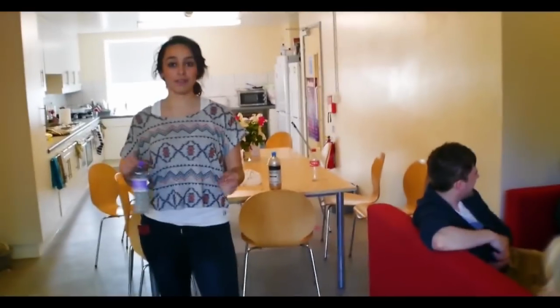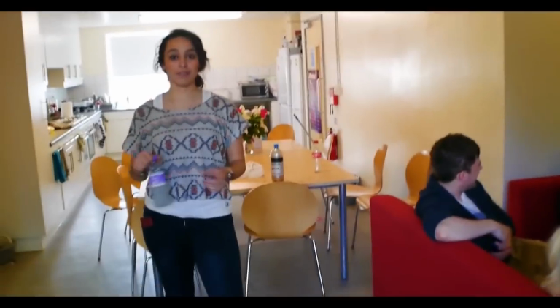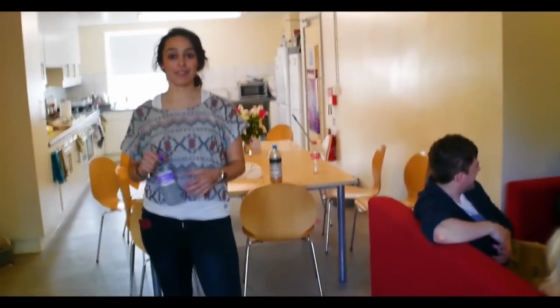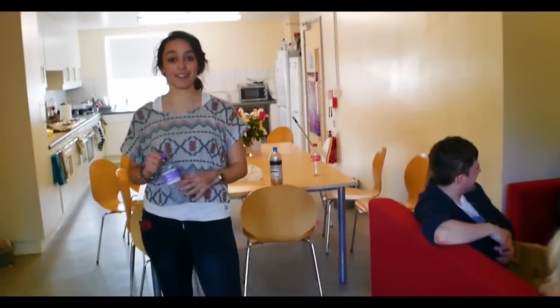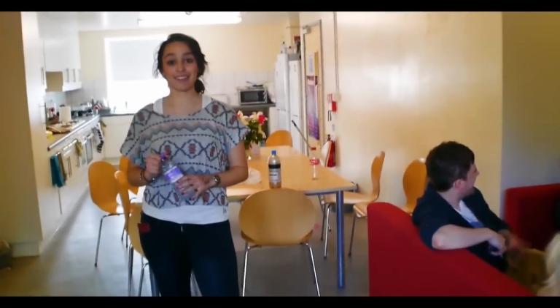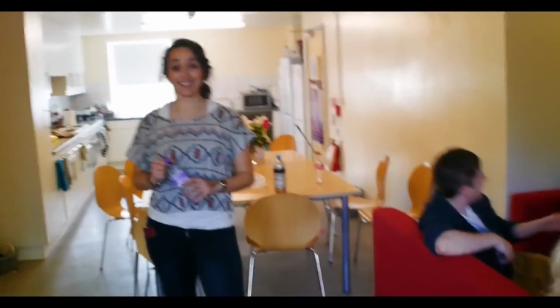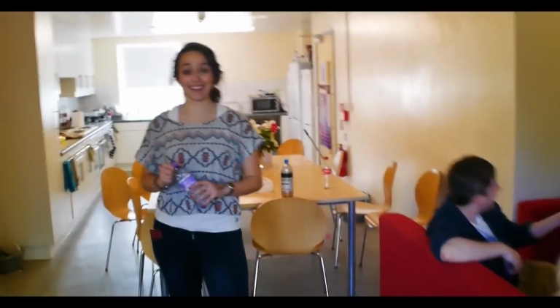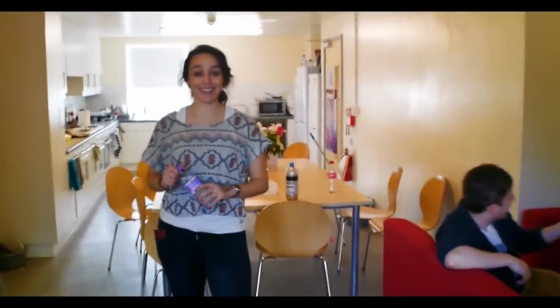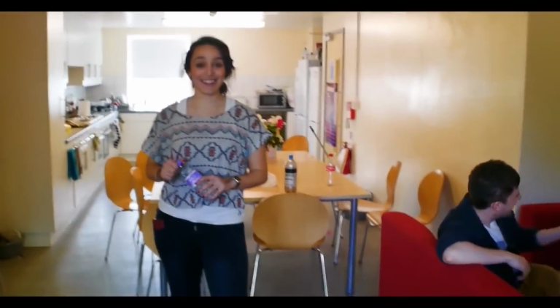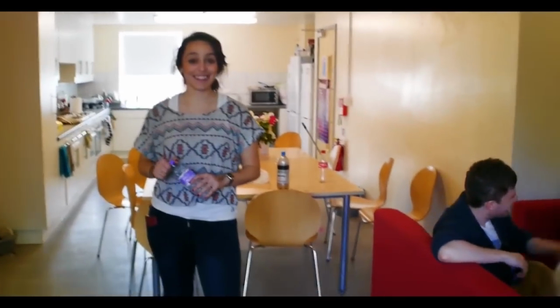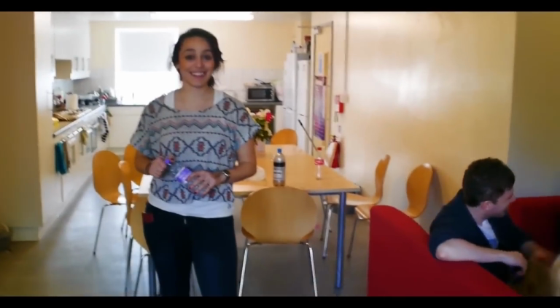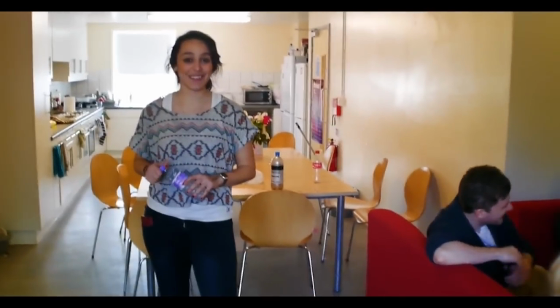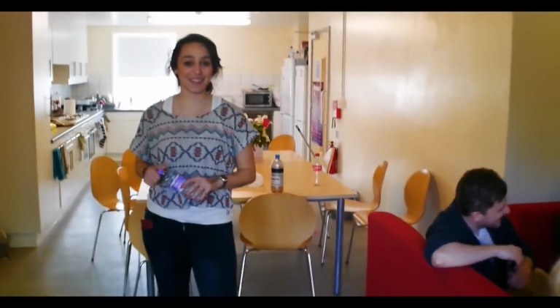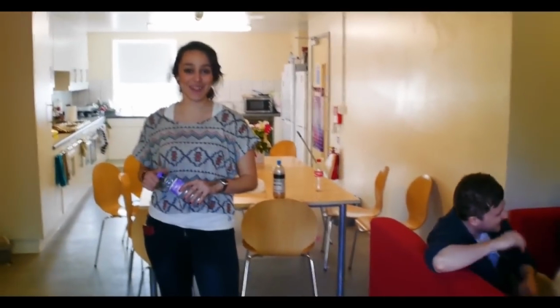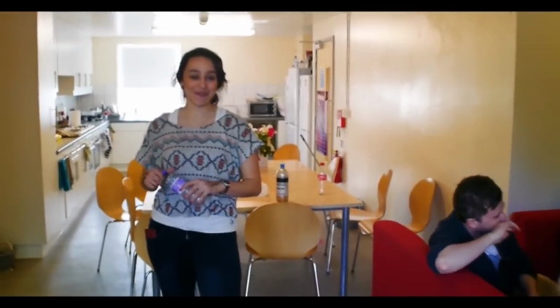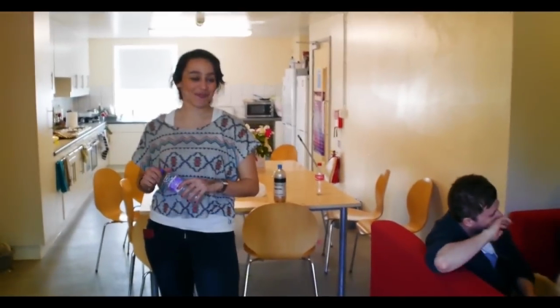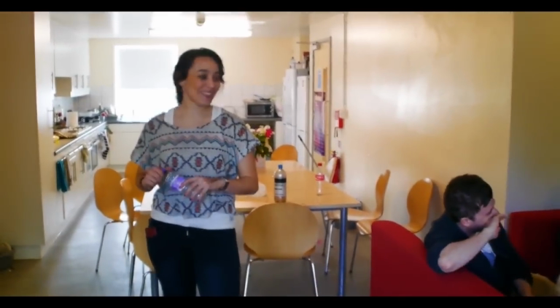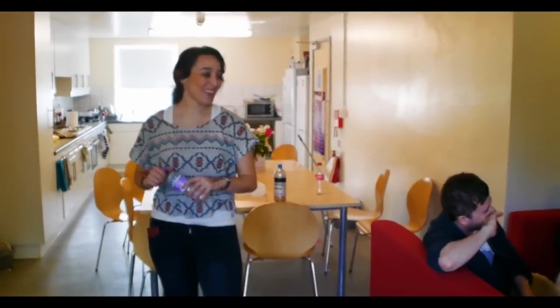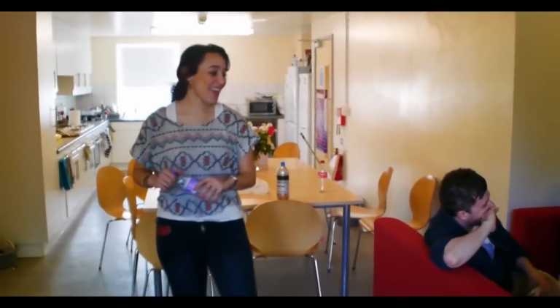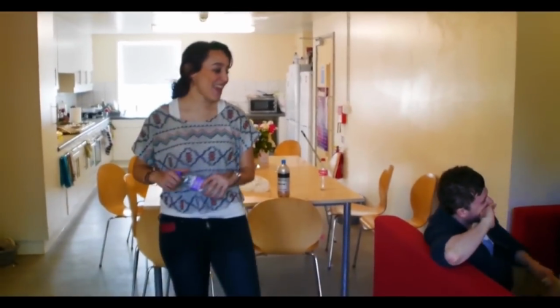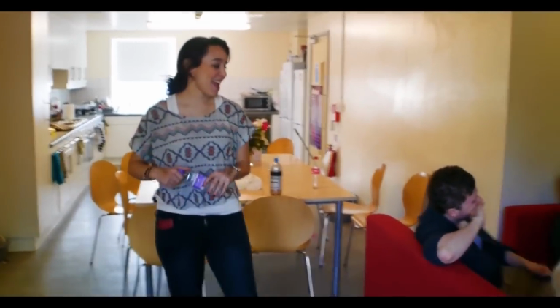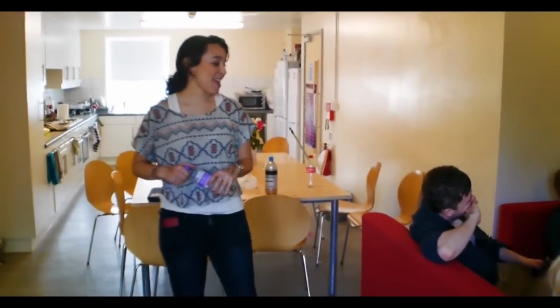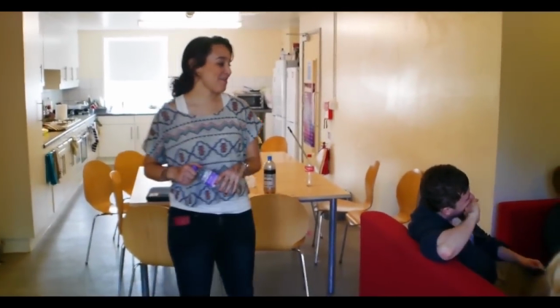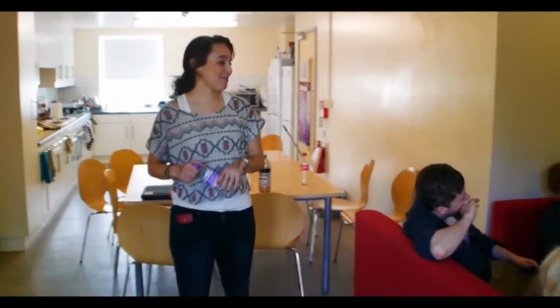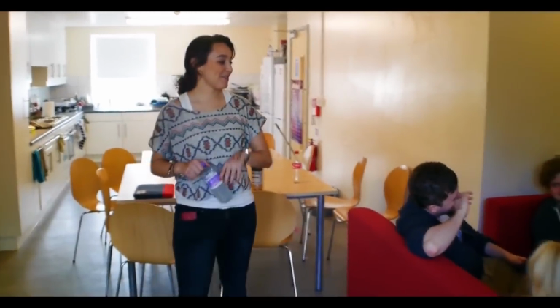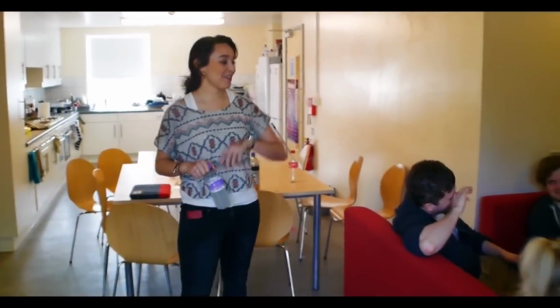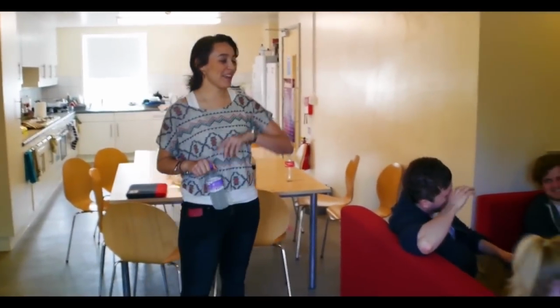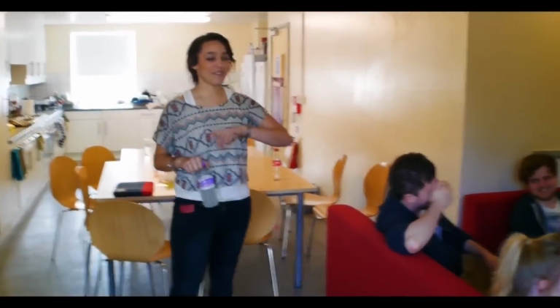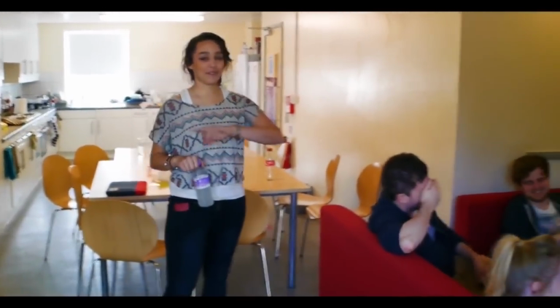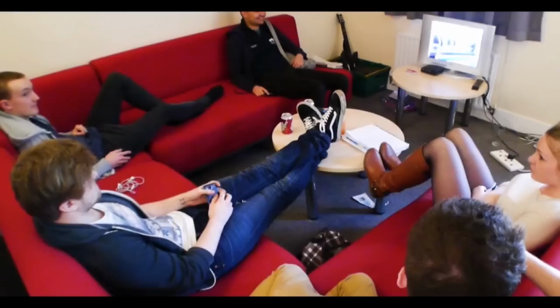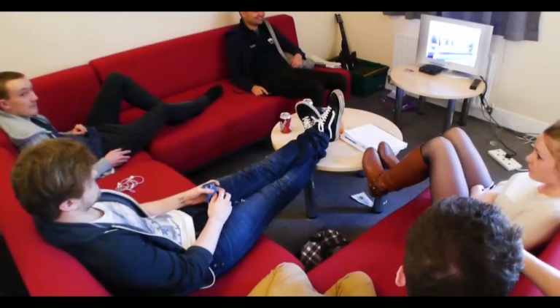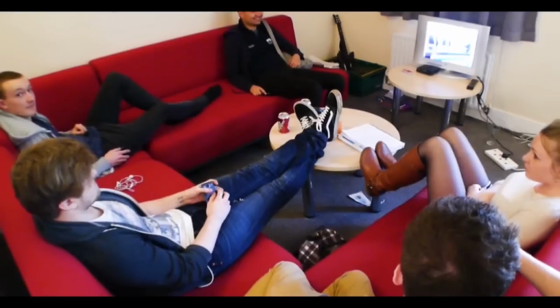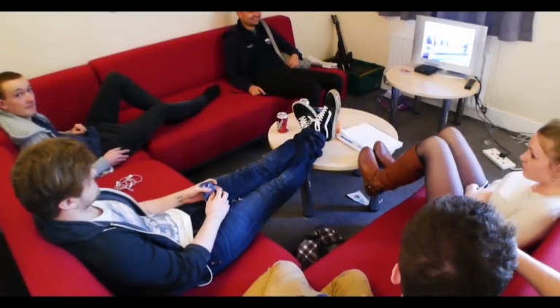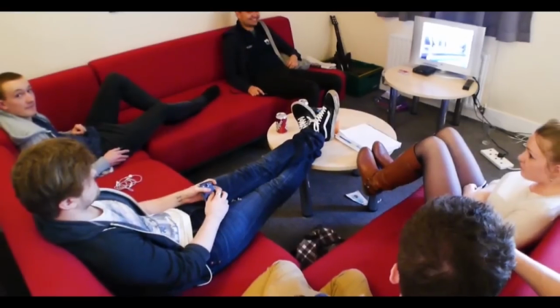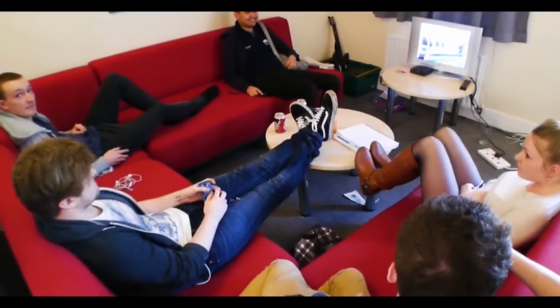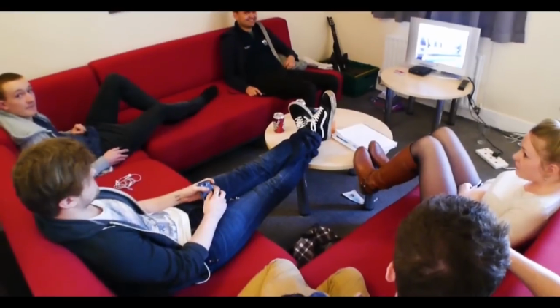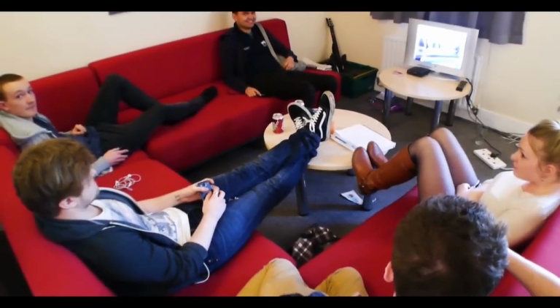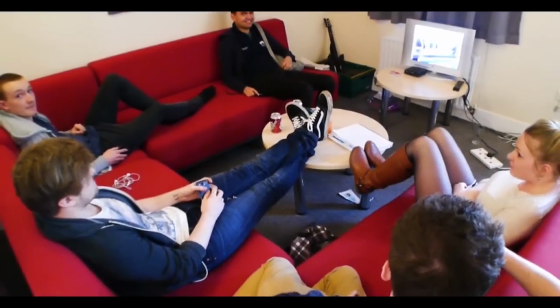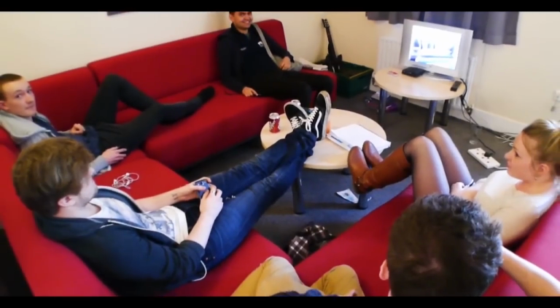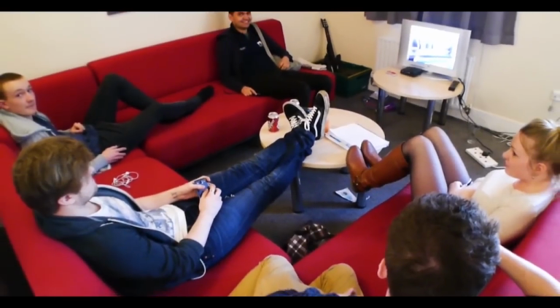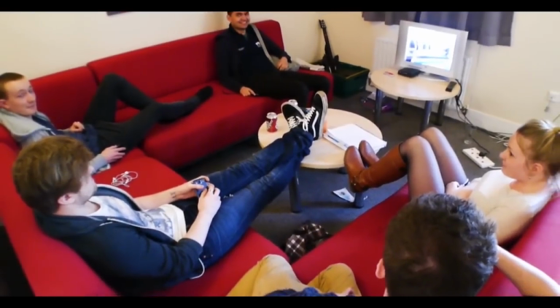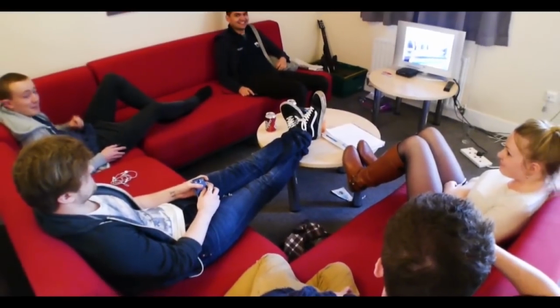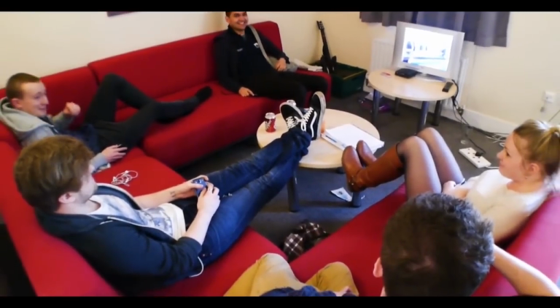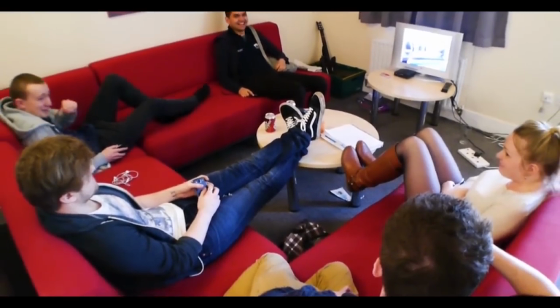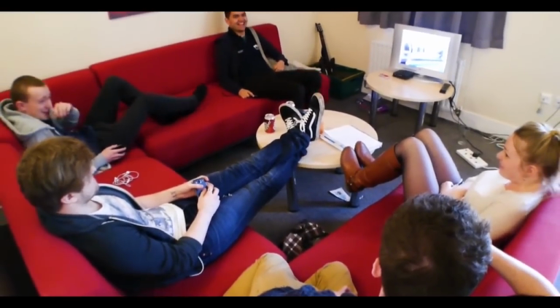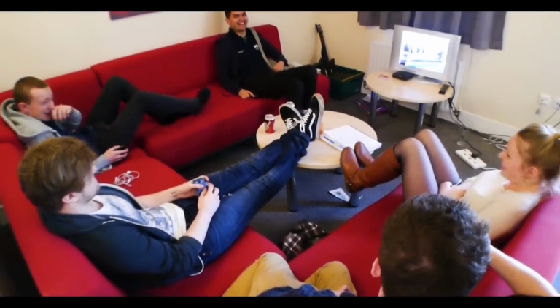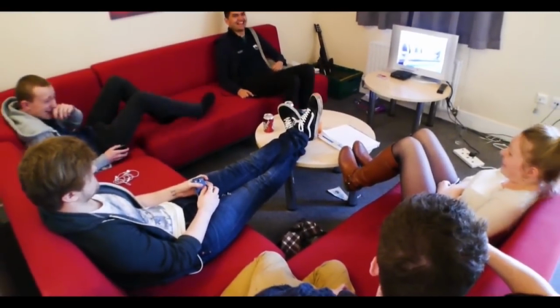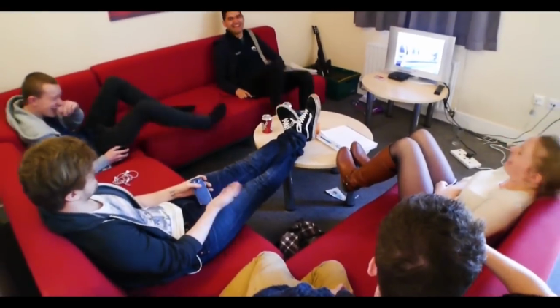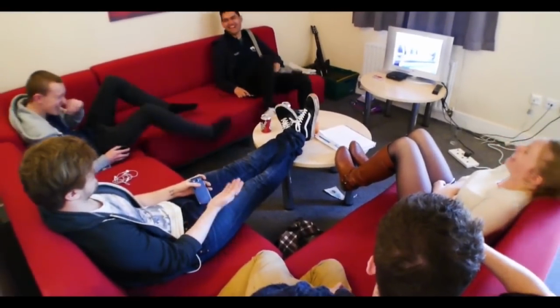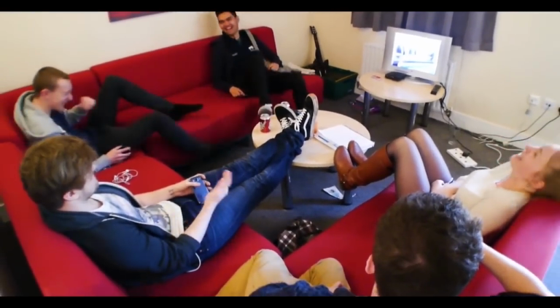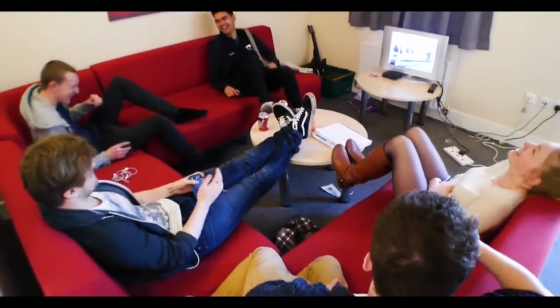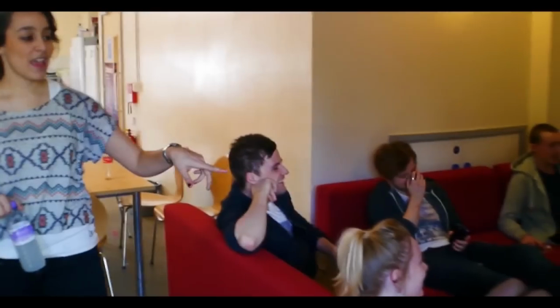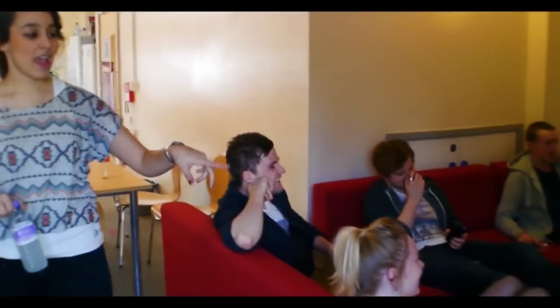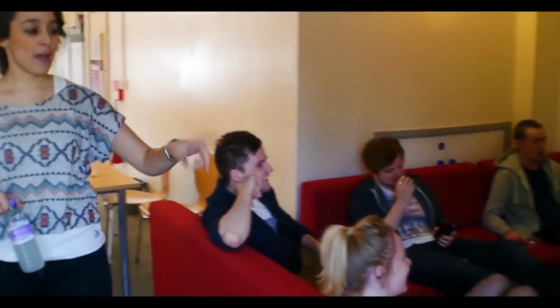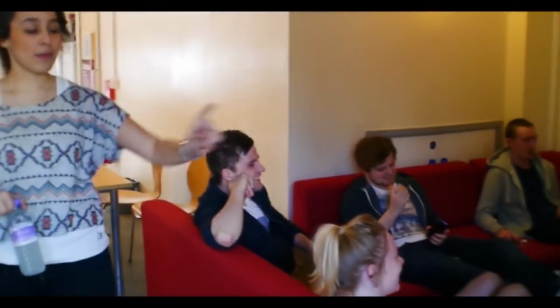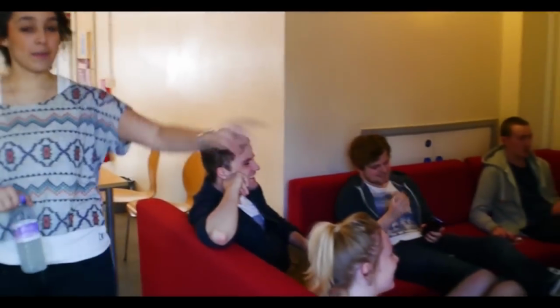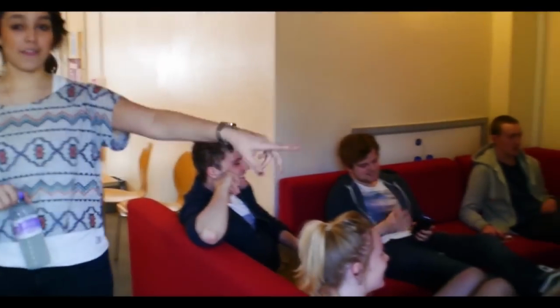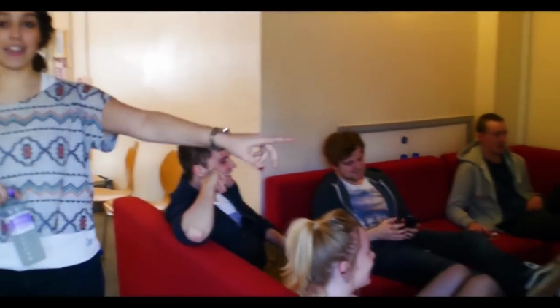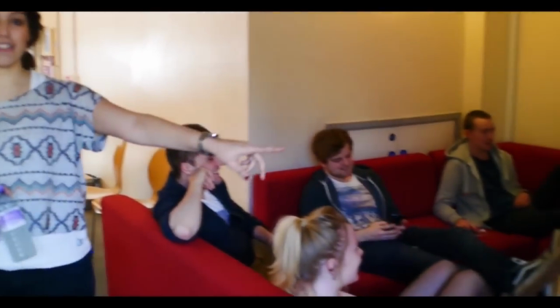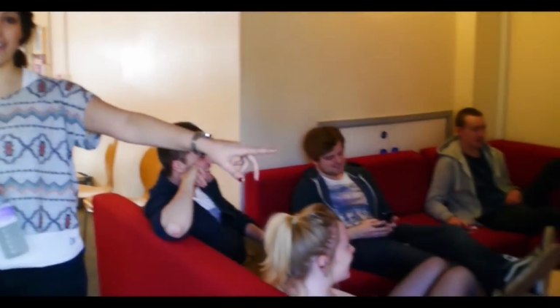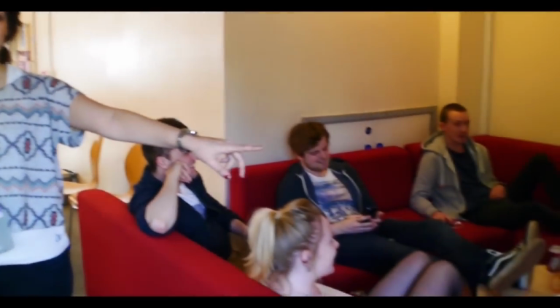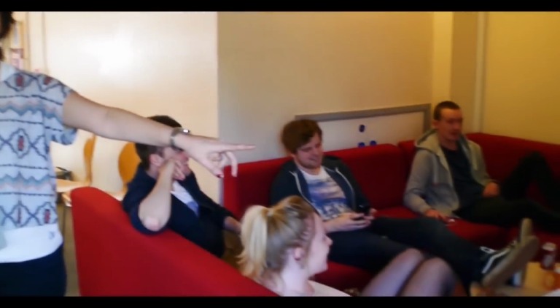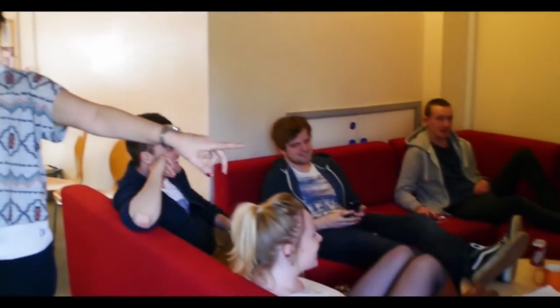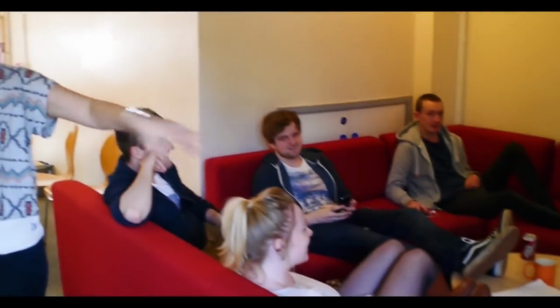This is the townhouse living room. There are sofas over here, a couple of tables, and we've provided our own TV.